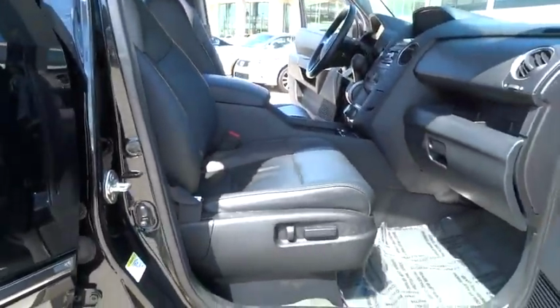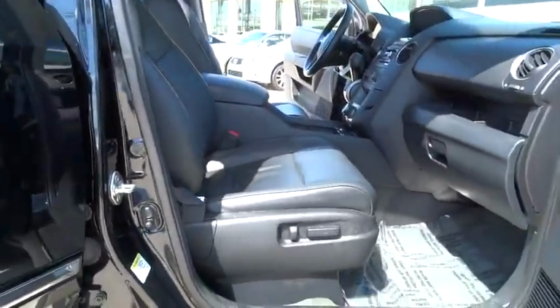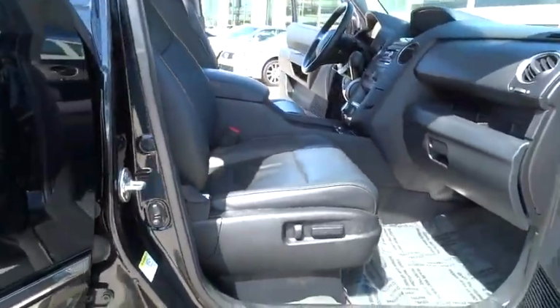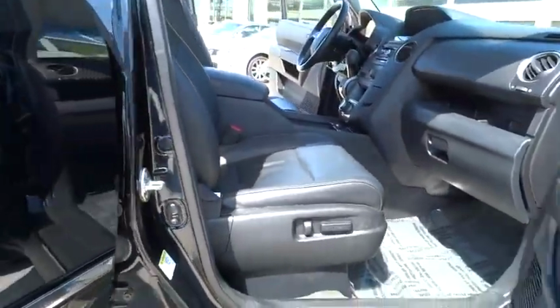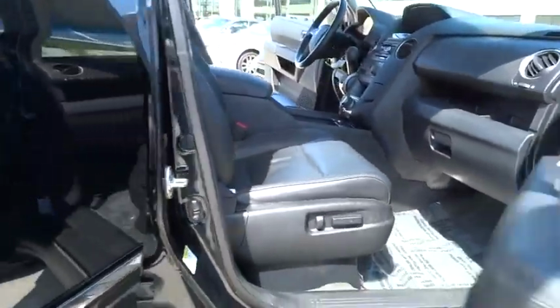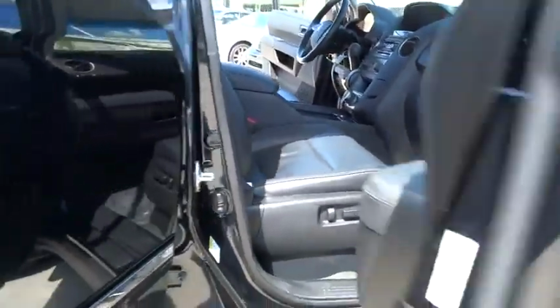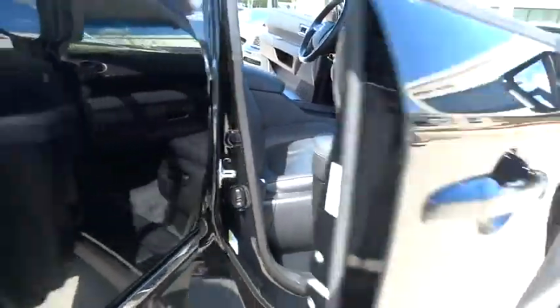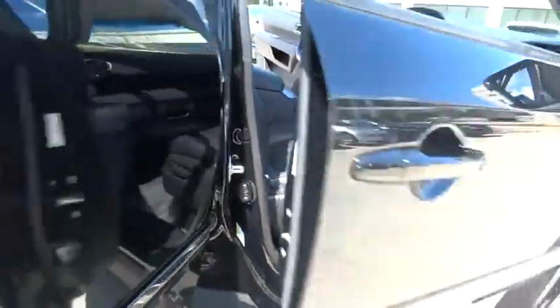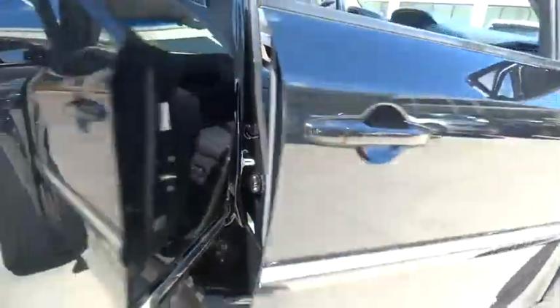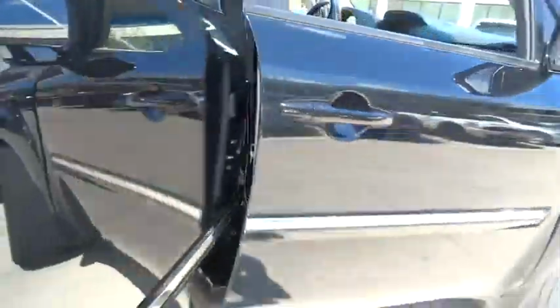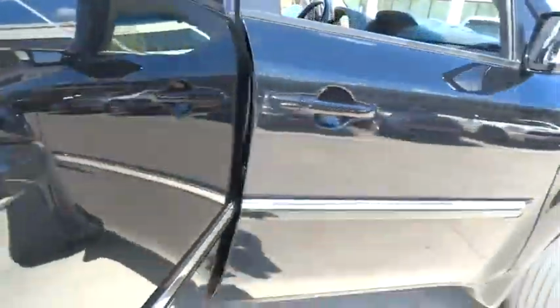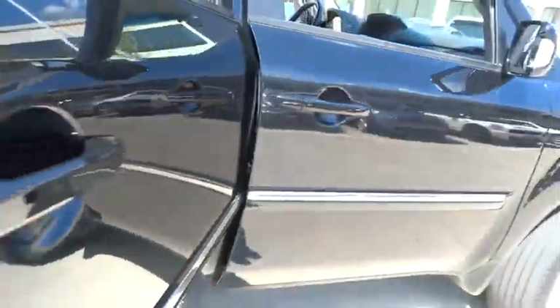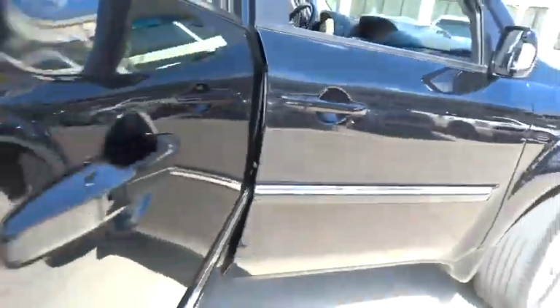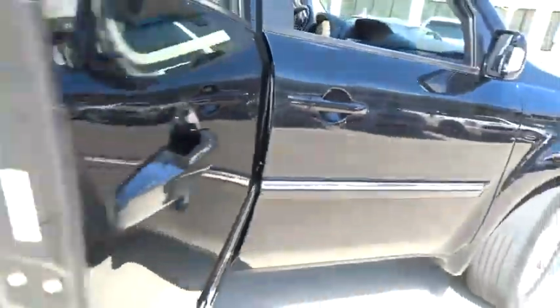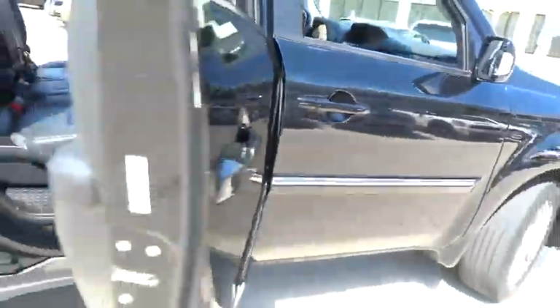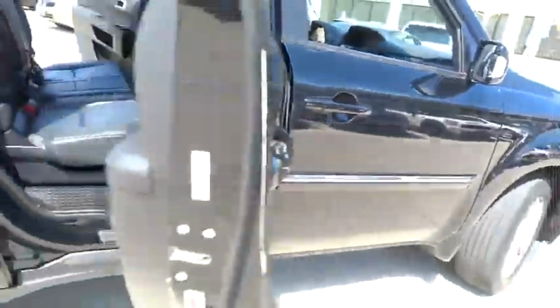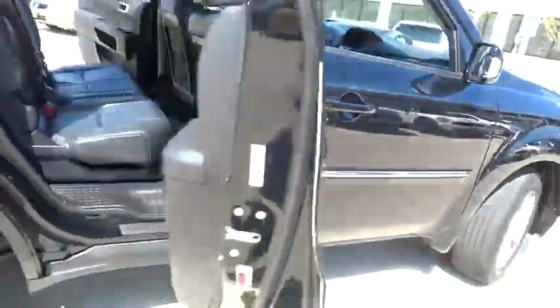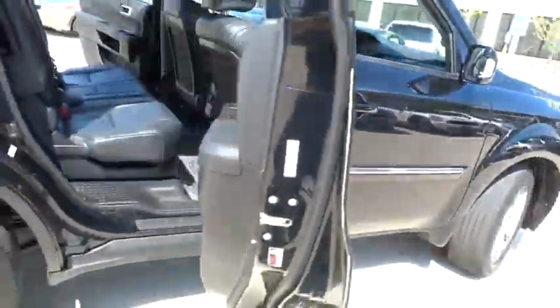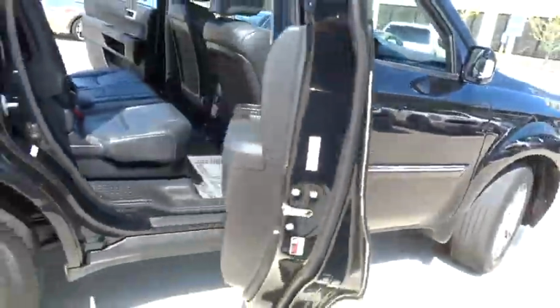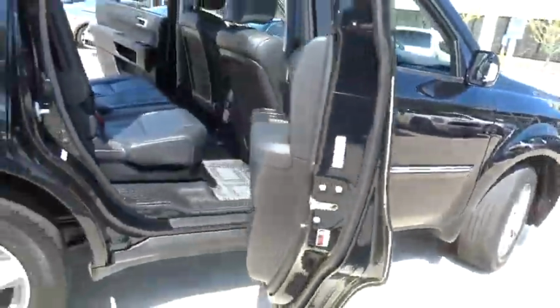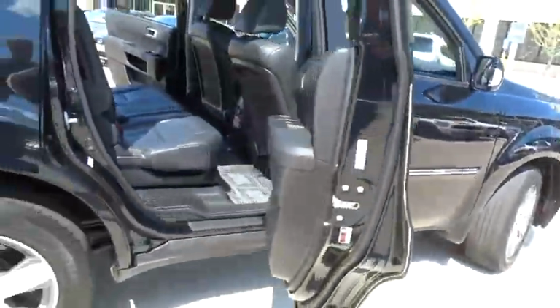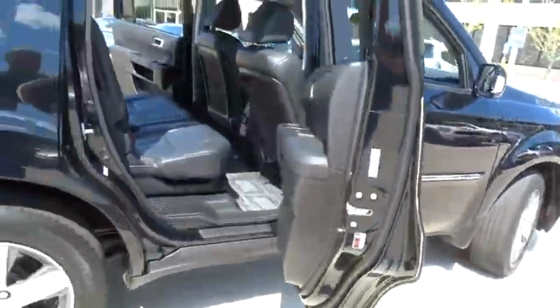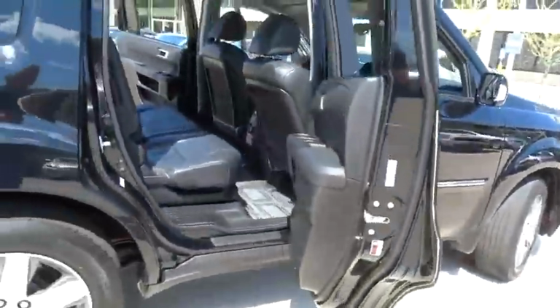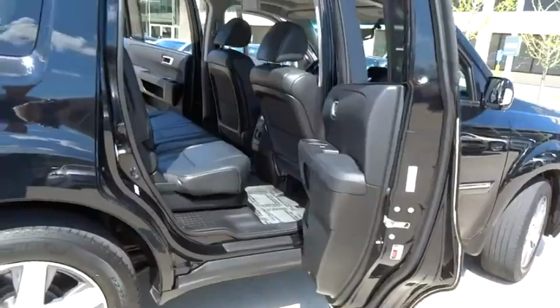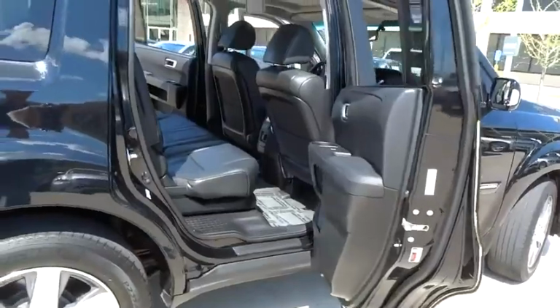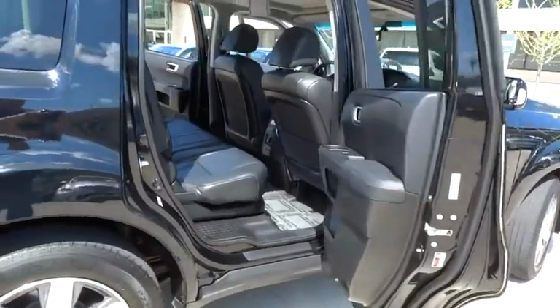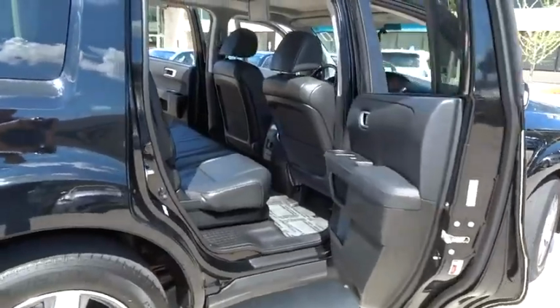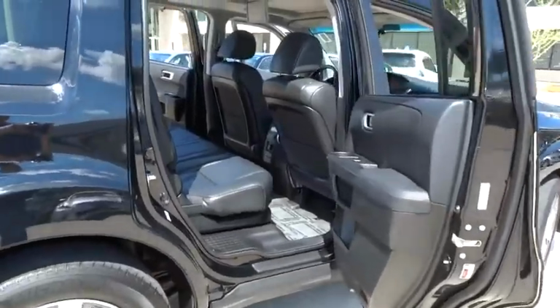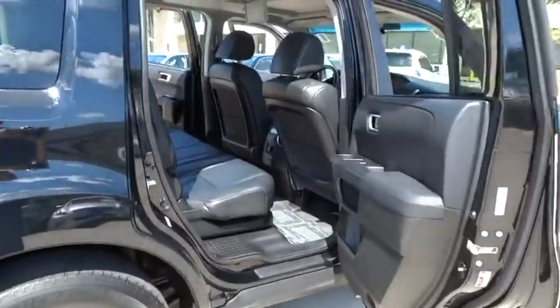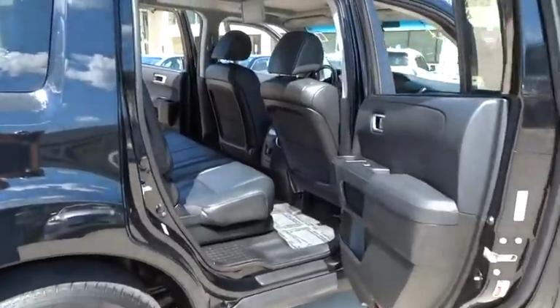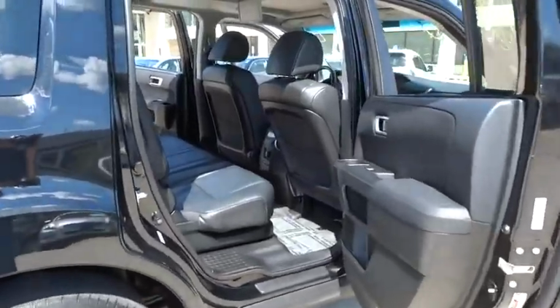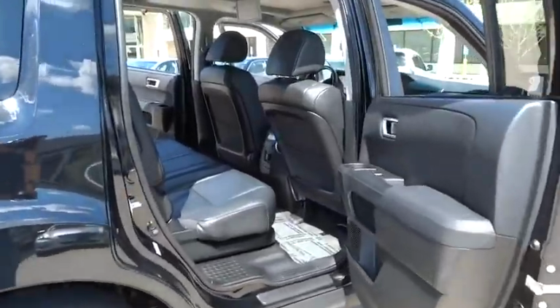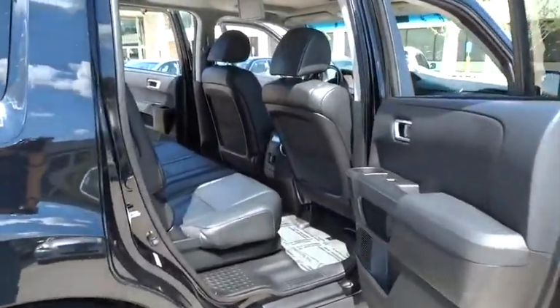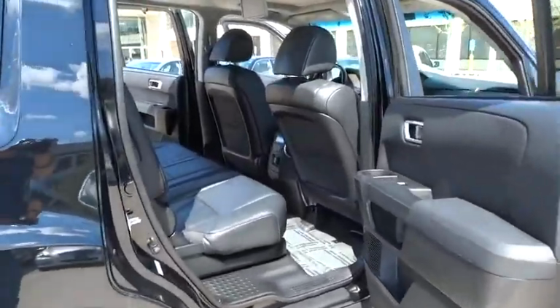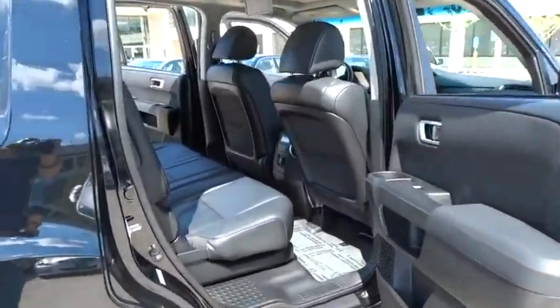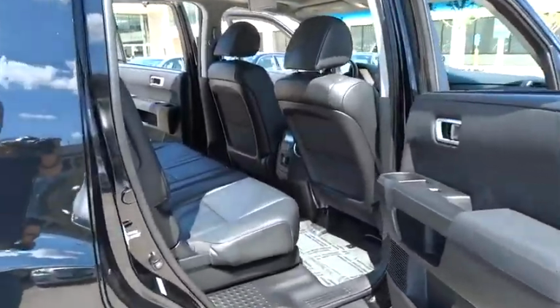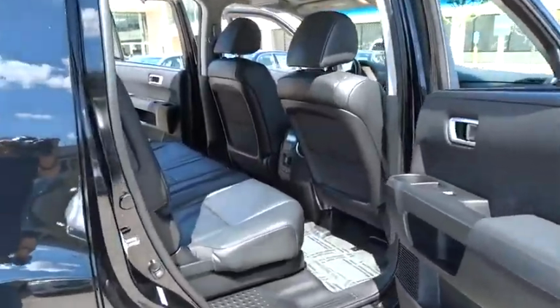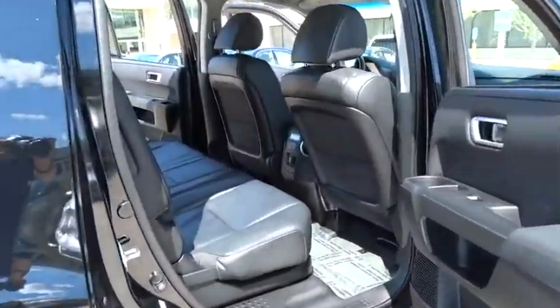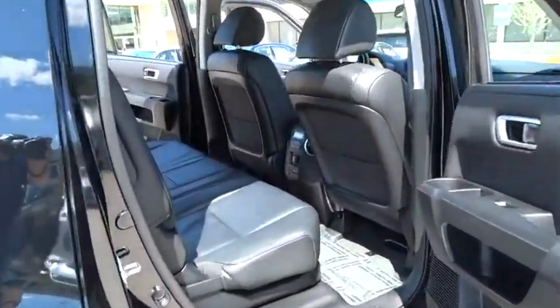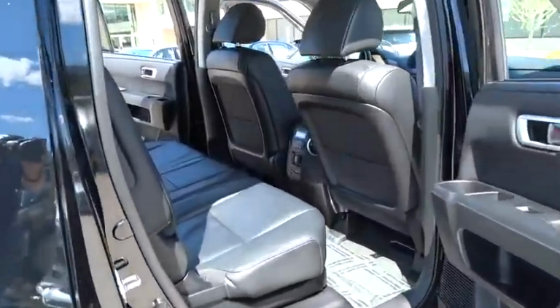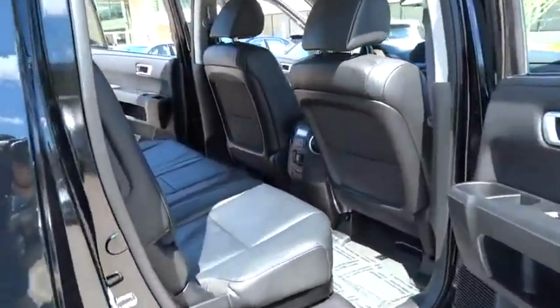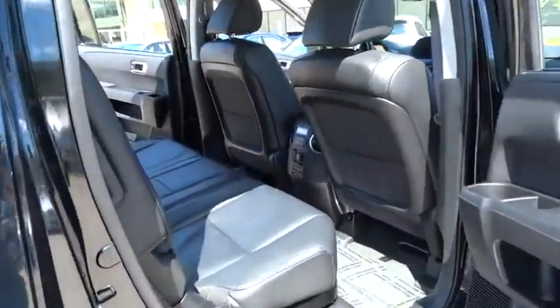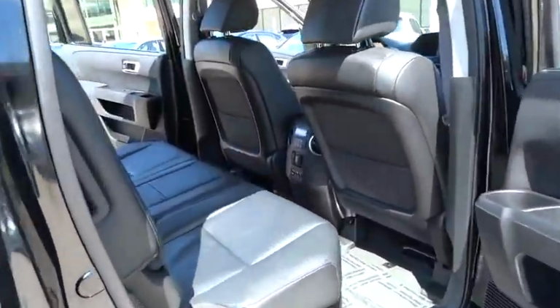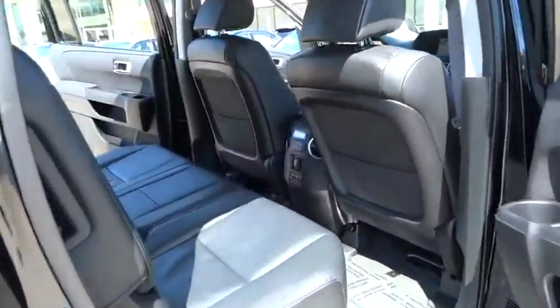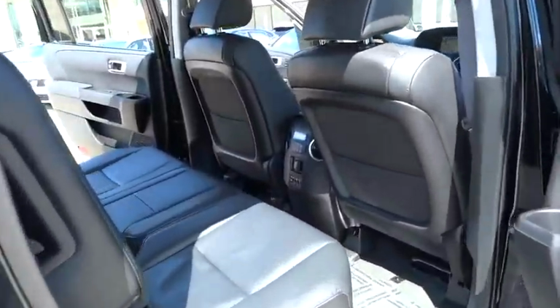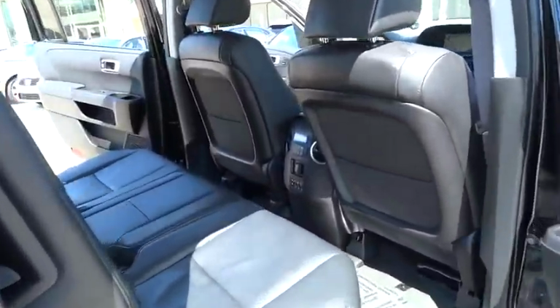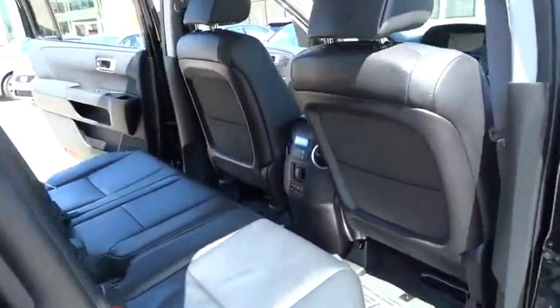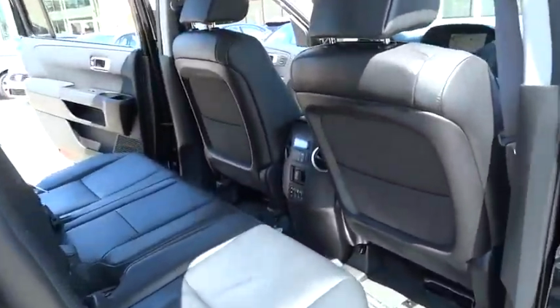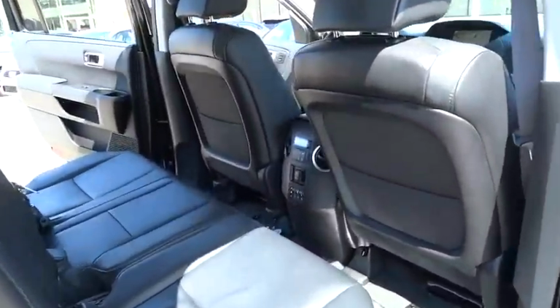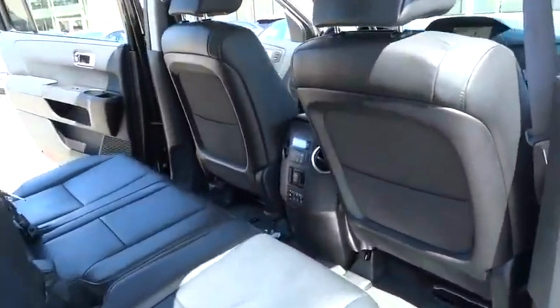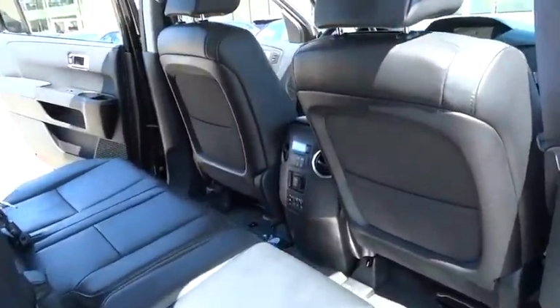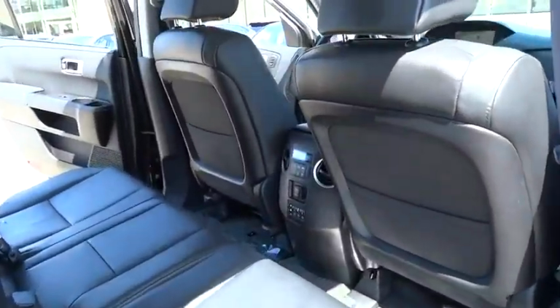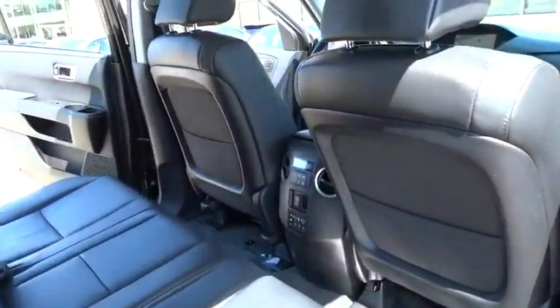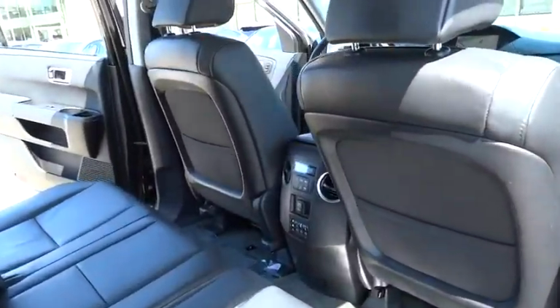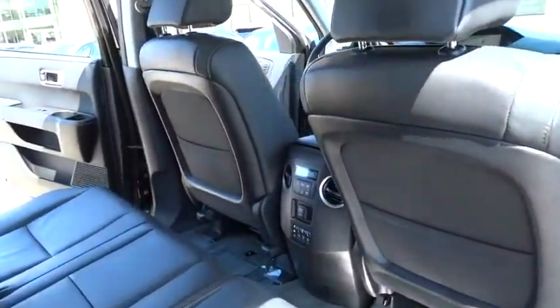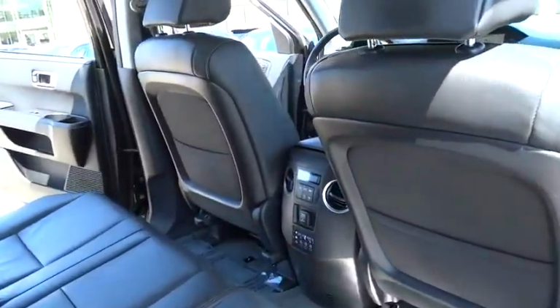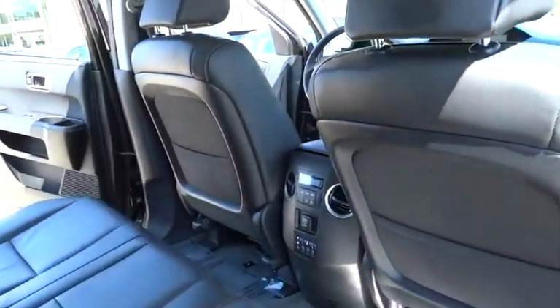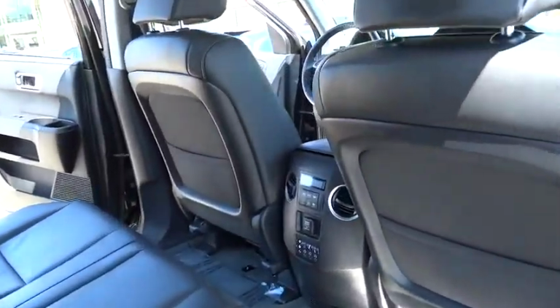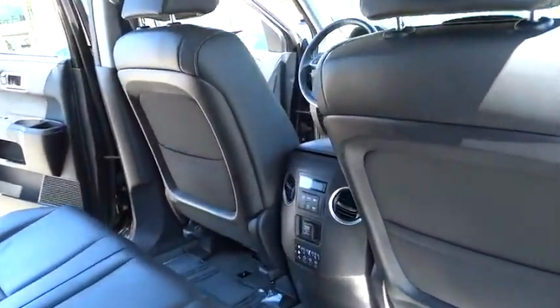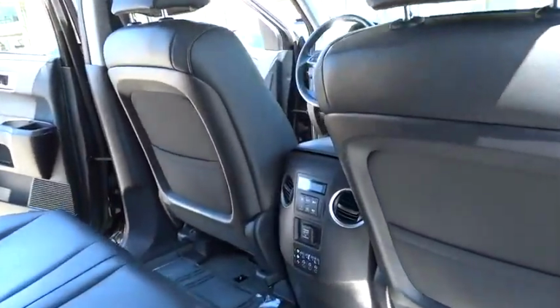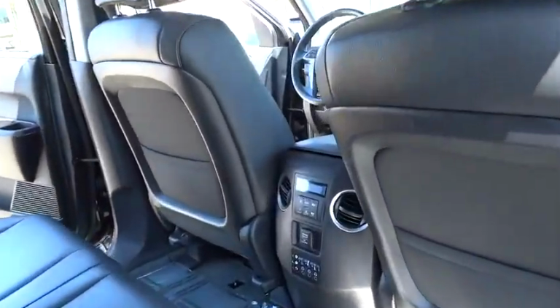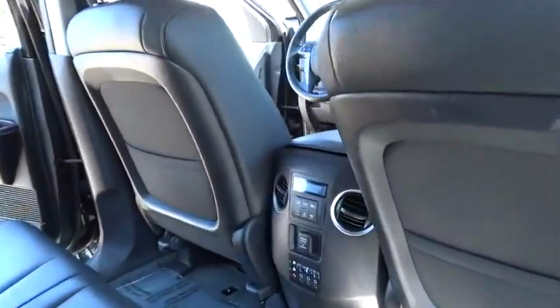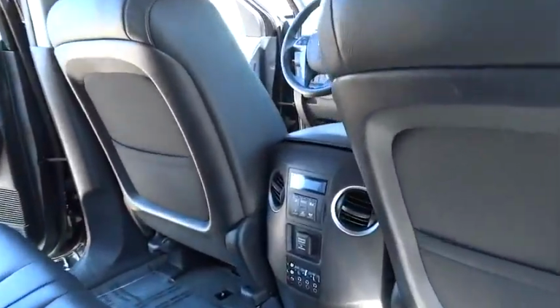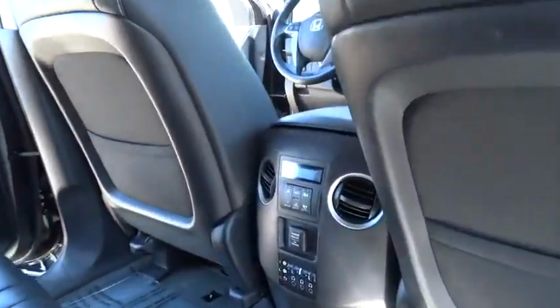Anti-lock braking system. Power passenger seat. Backup camera. Stability control. Moonroof. Leather-wrapped steering wheel. Bluetooth.